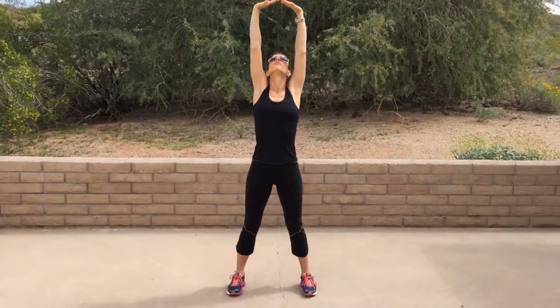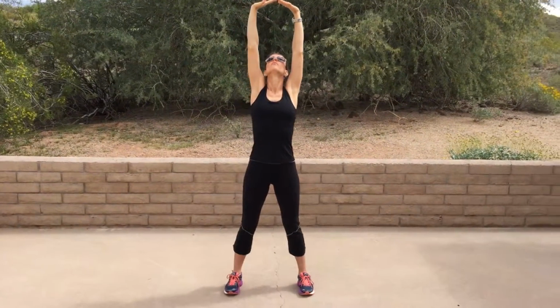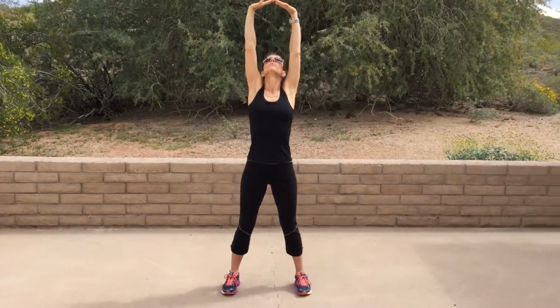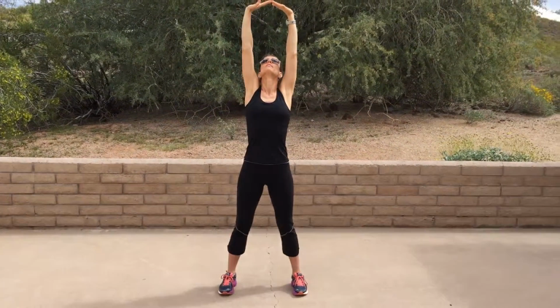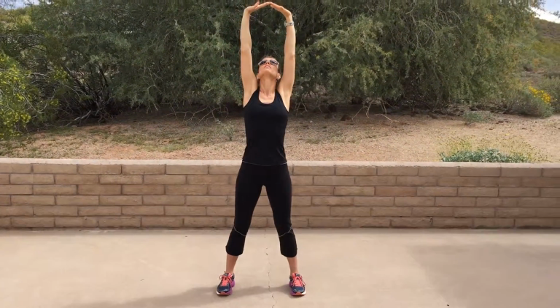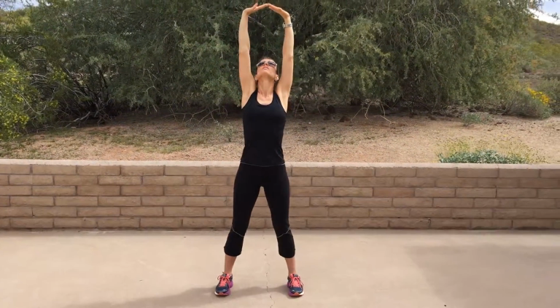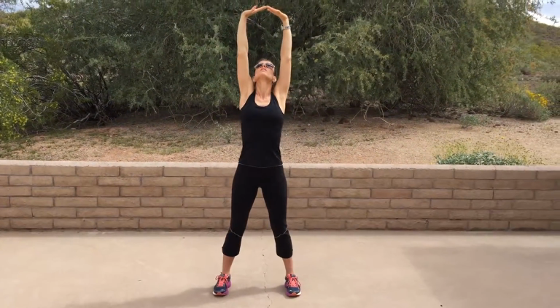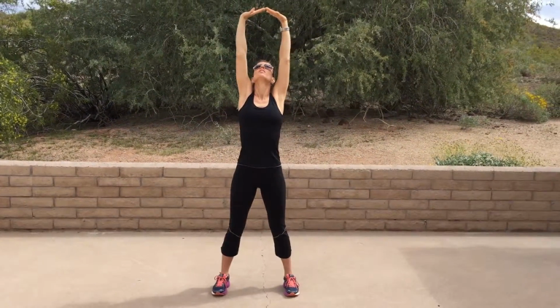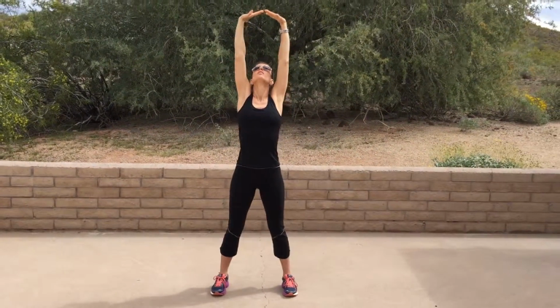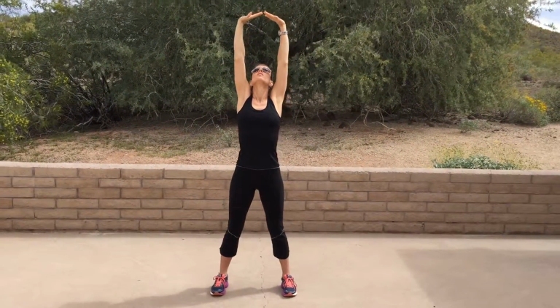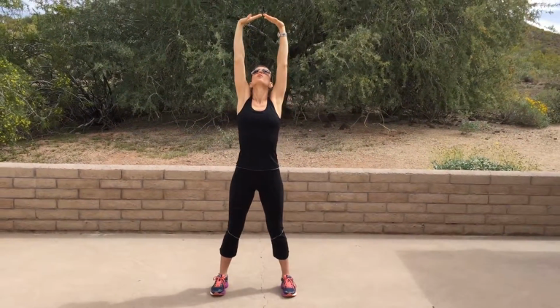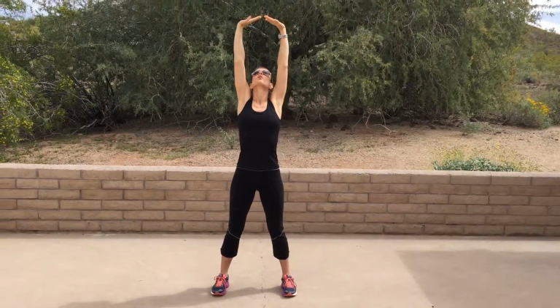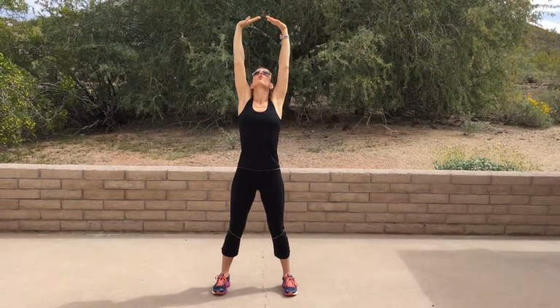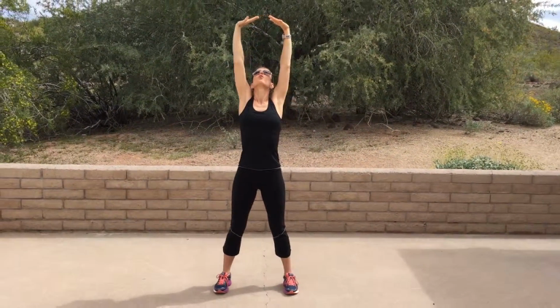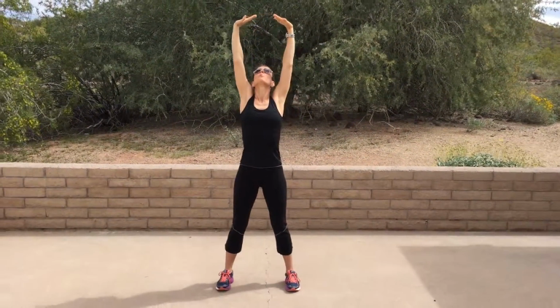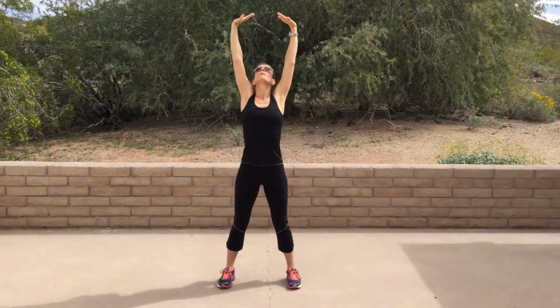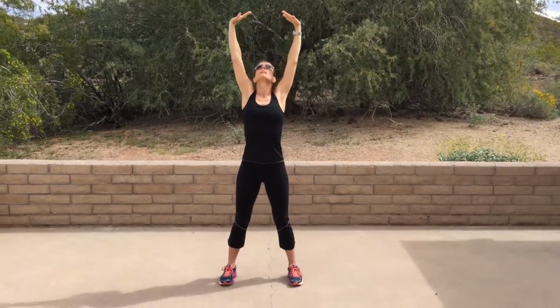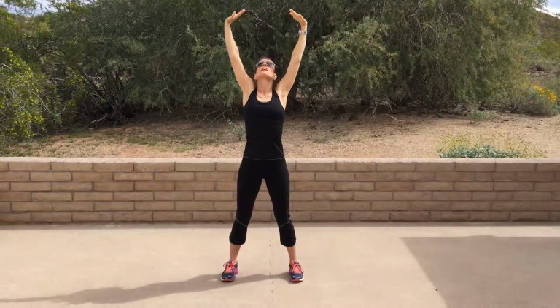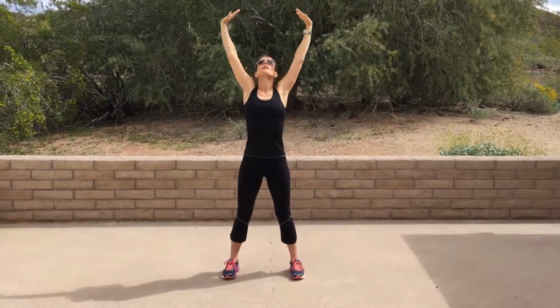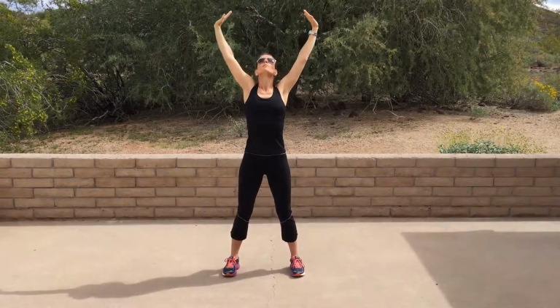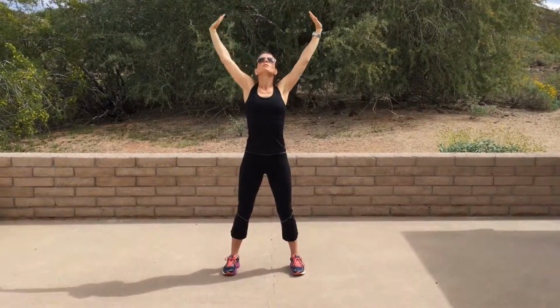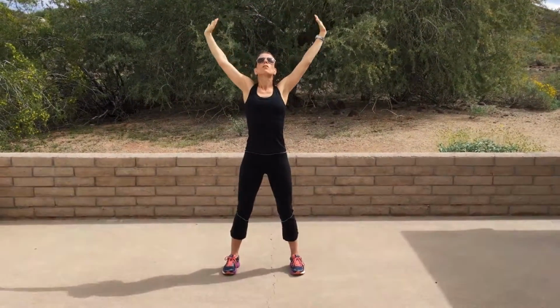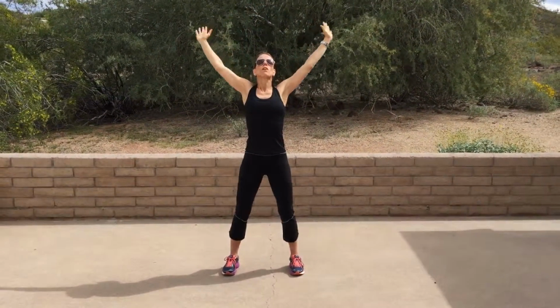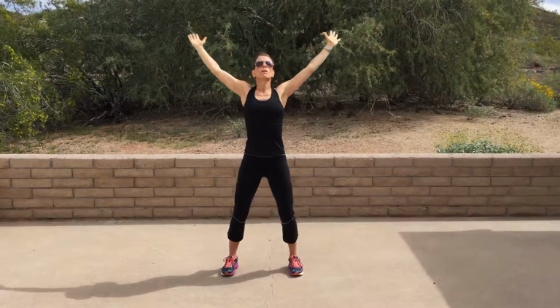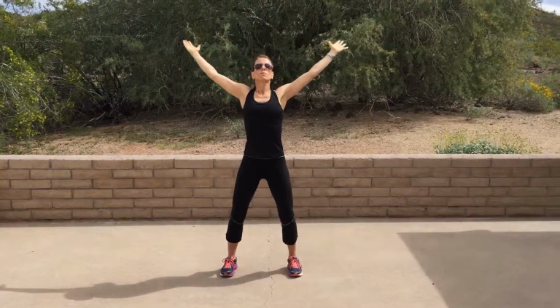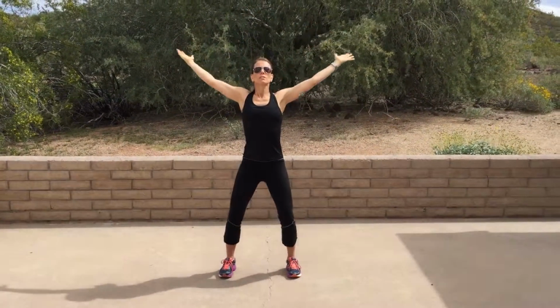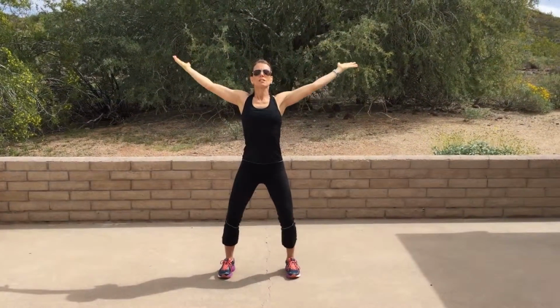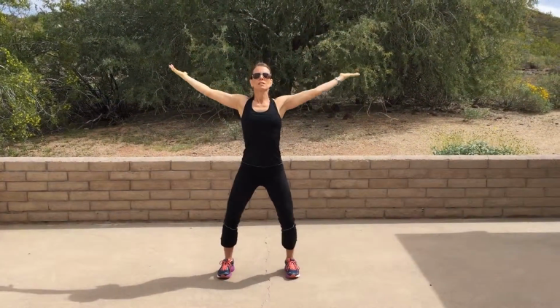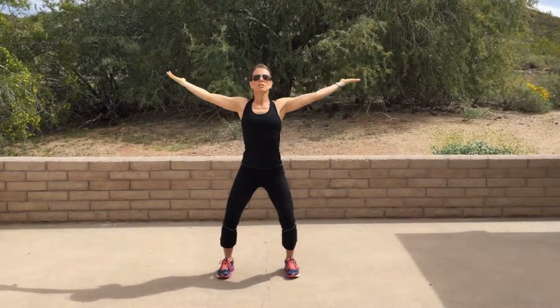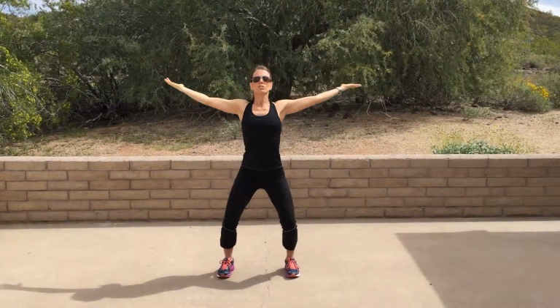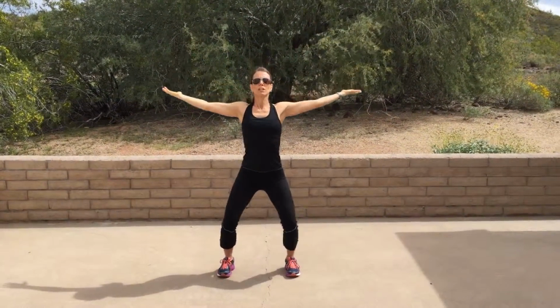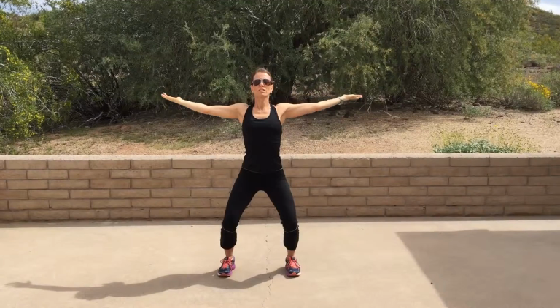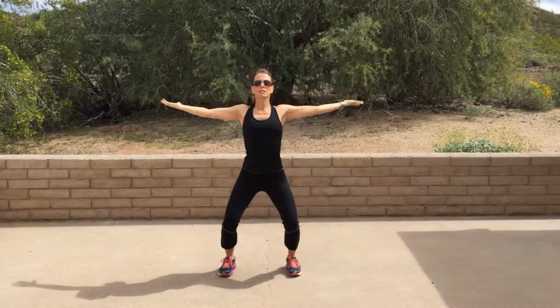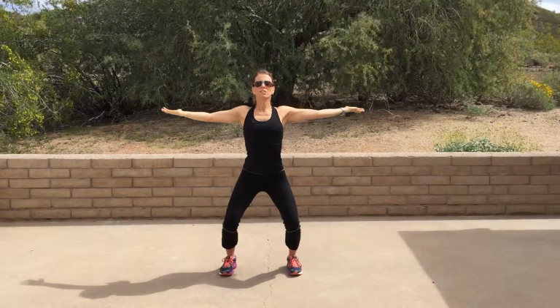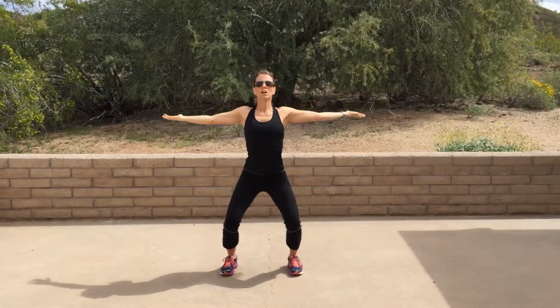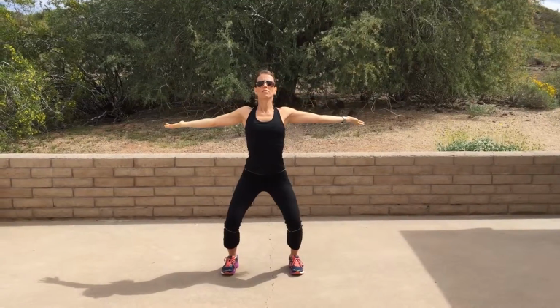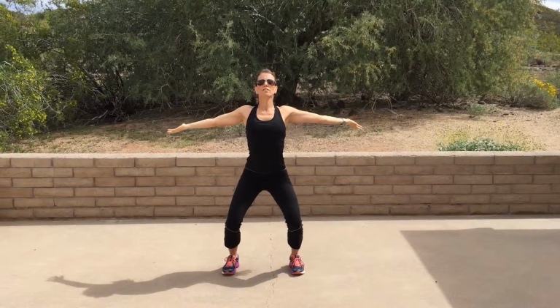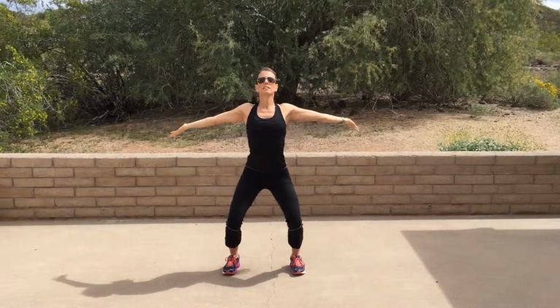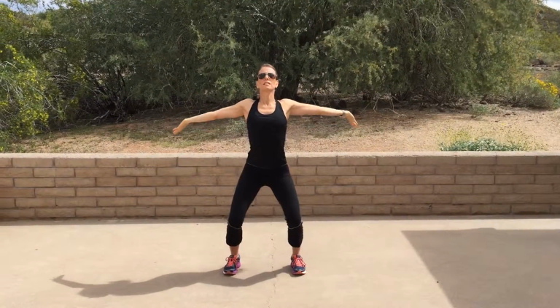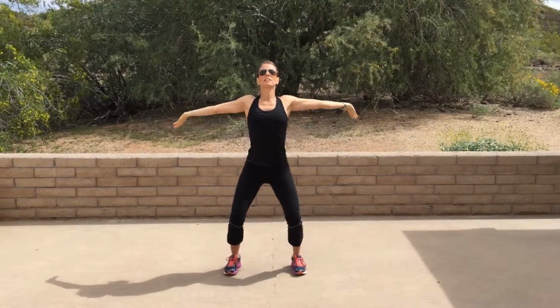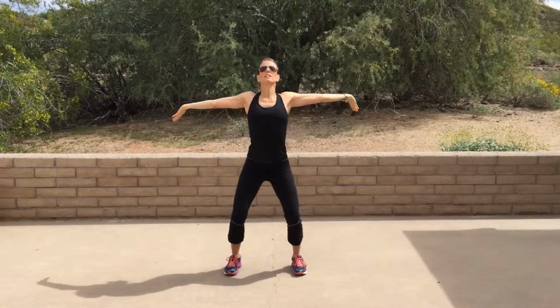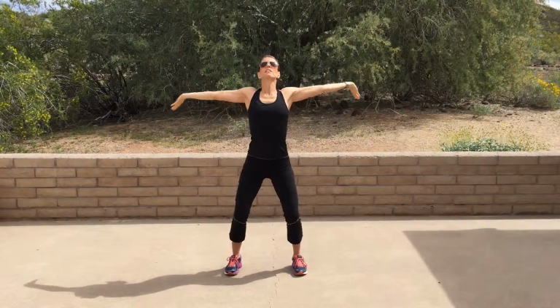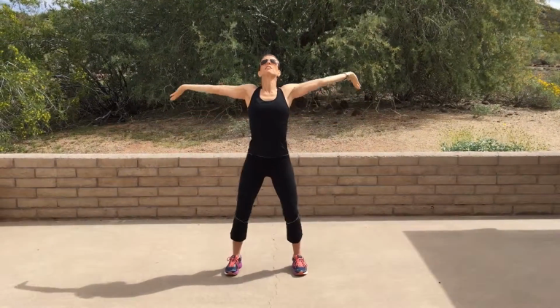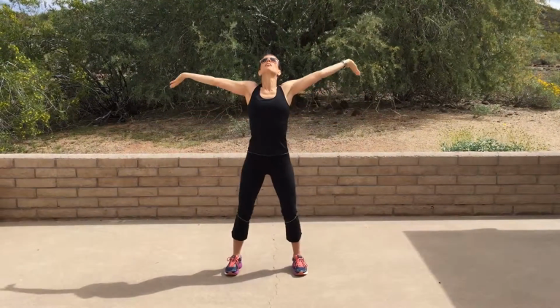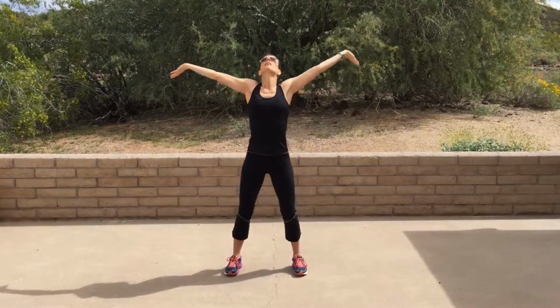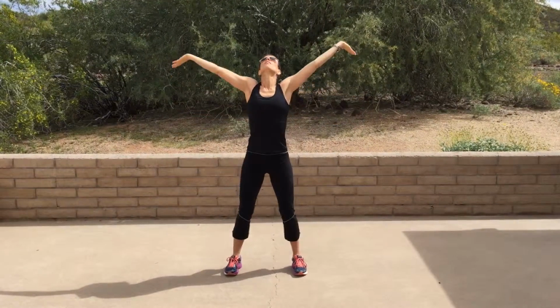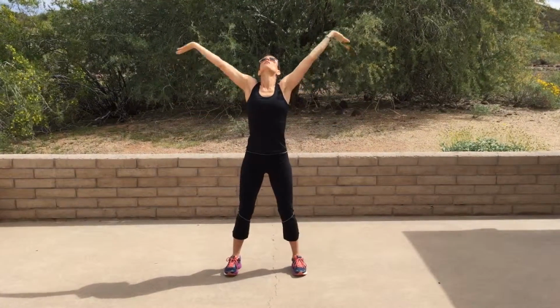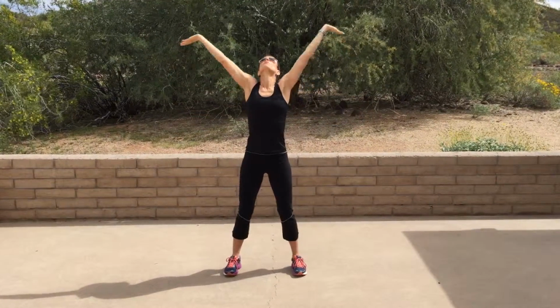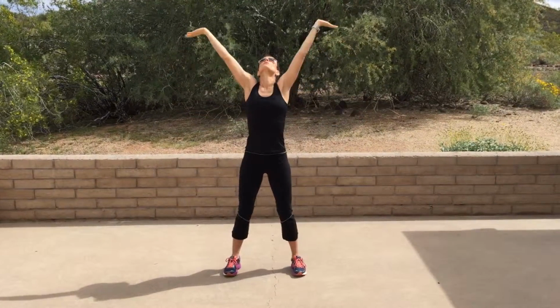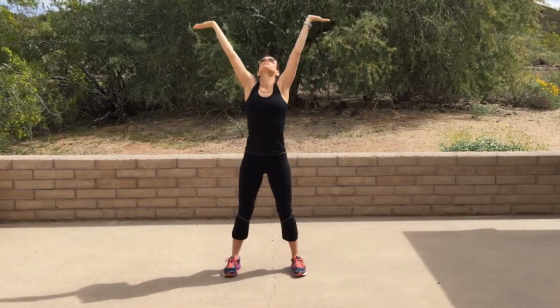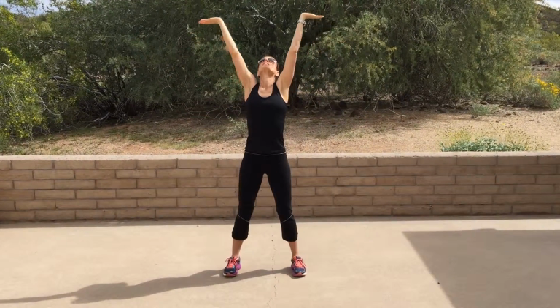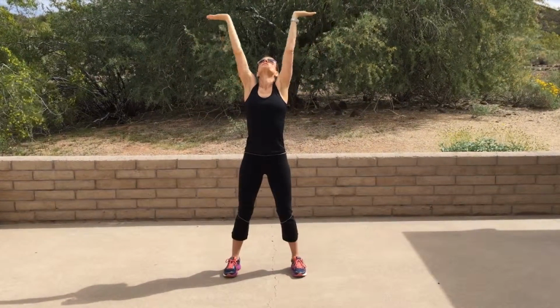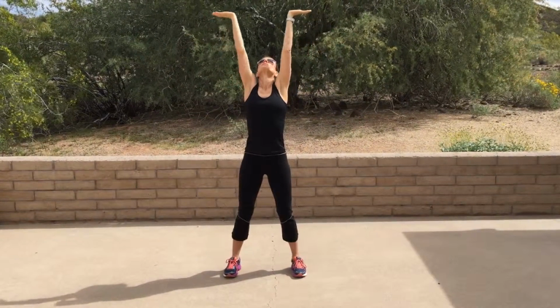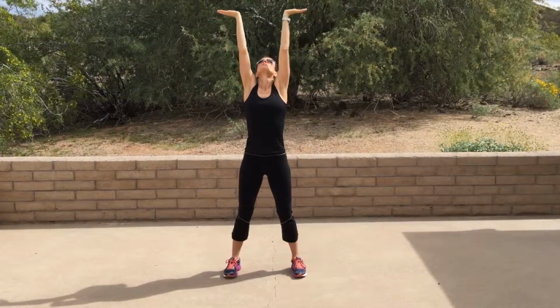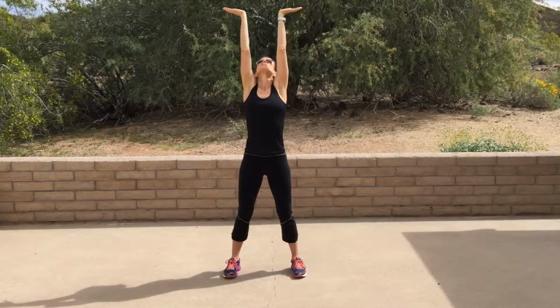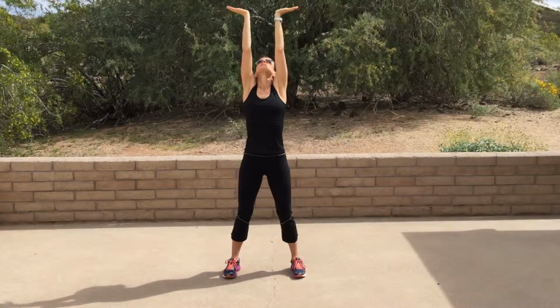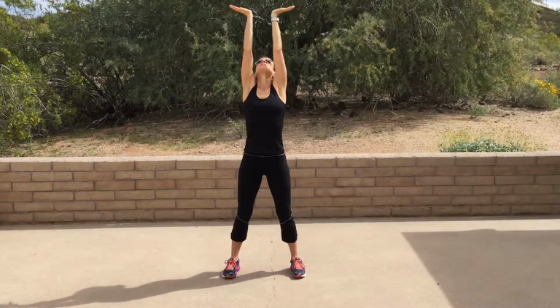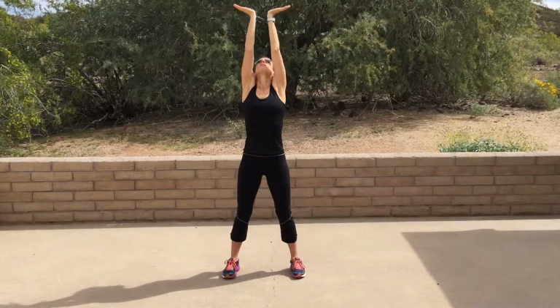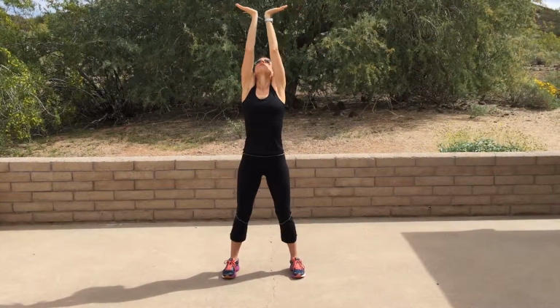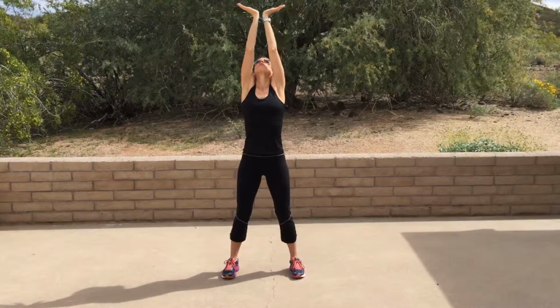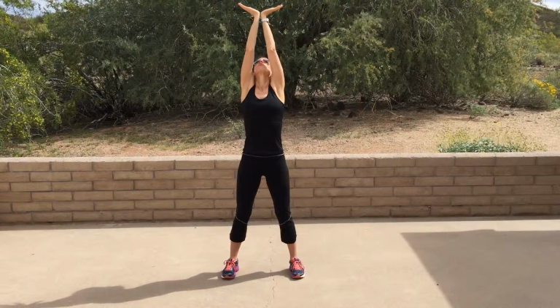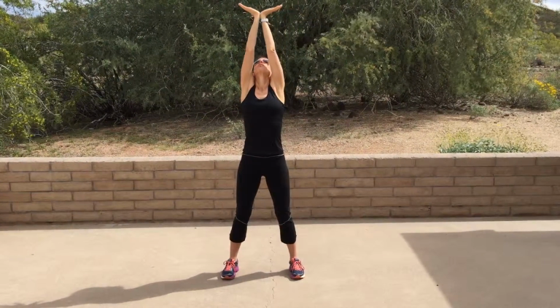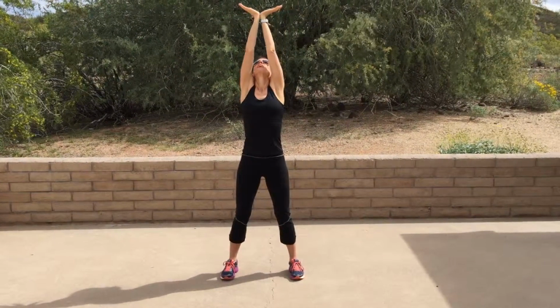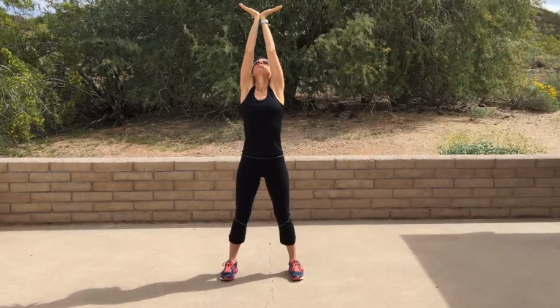From here, you're opening up your arms, gently softening, and then bringing your wrists together overhead.